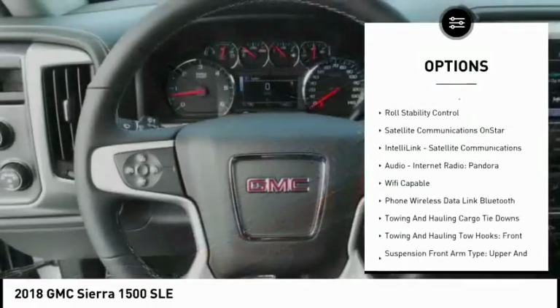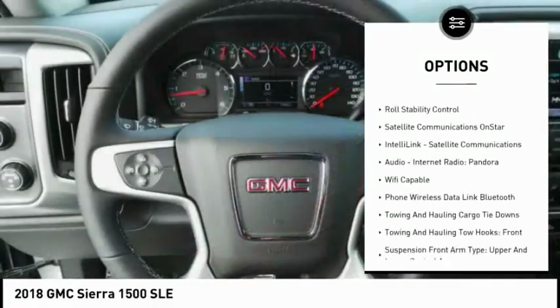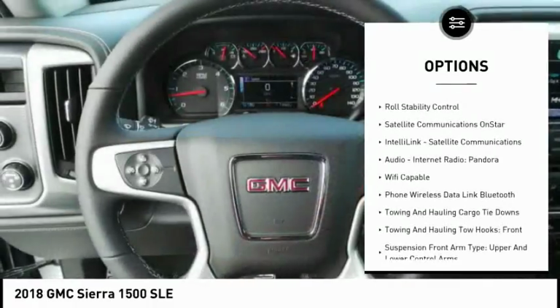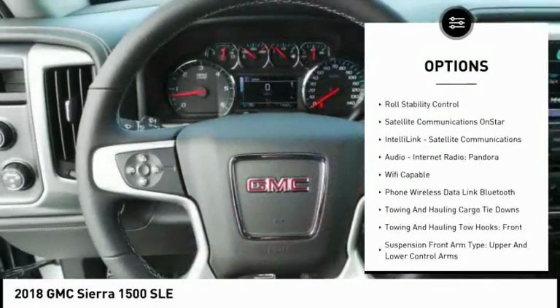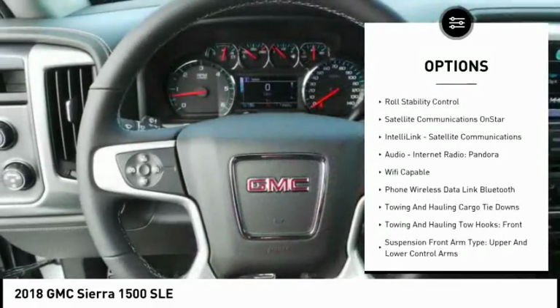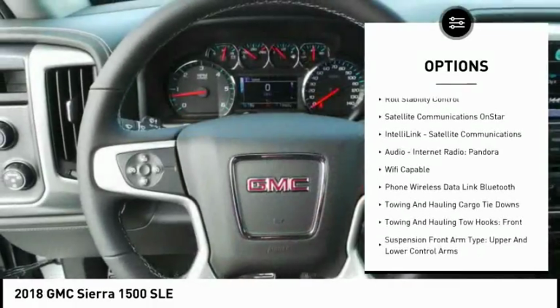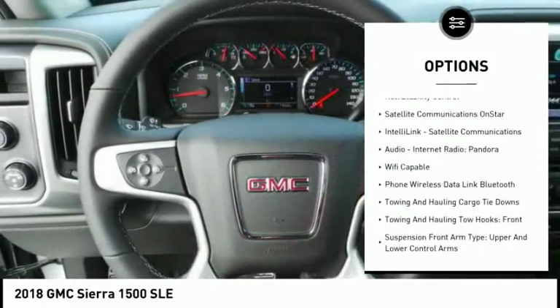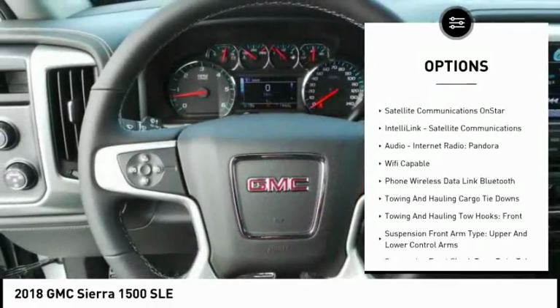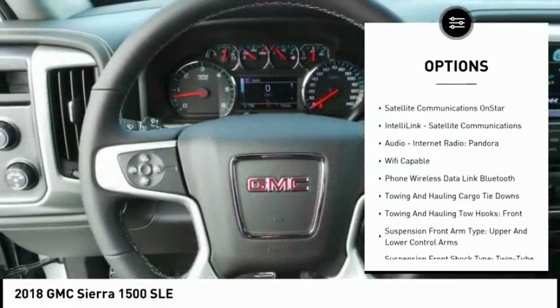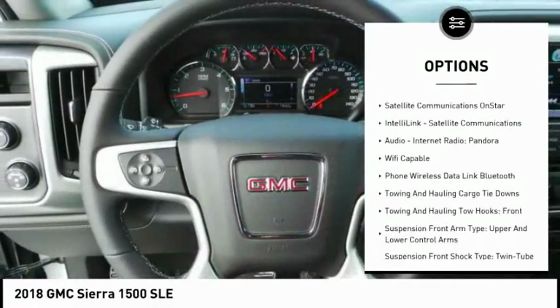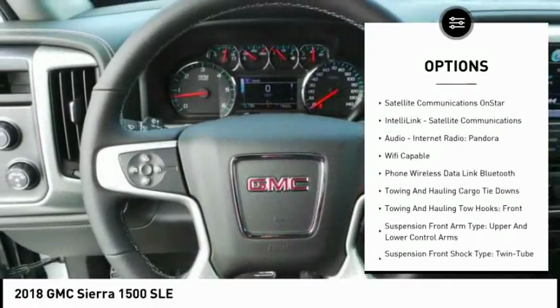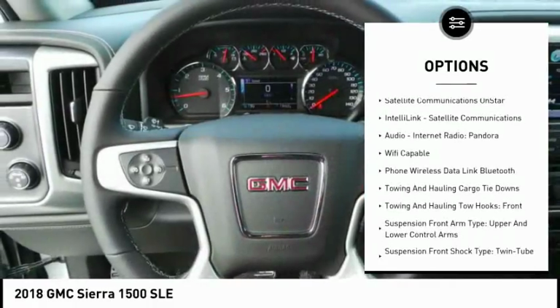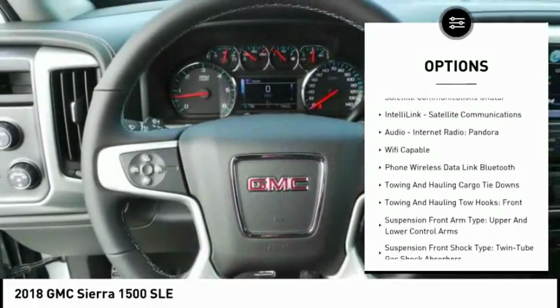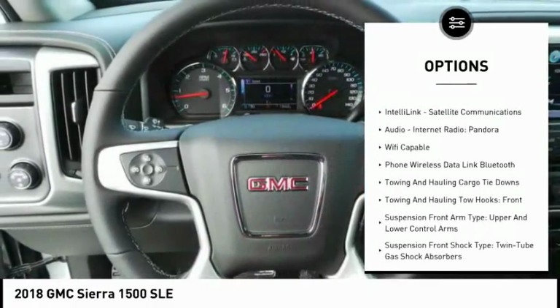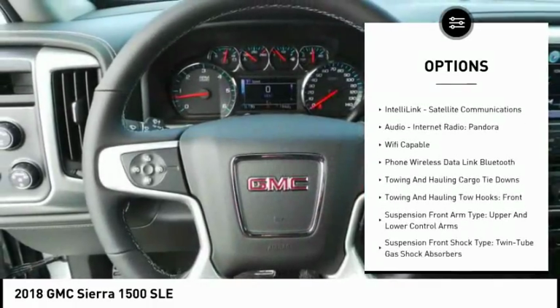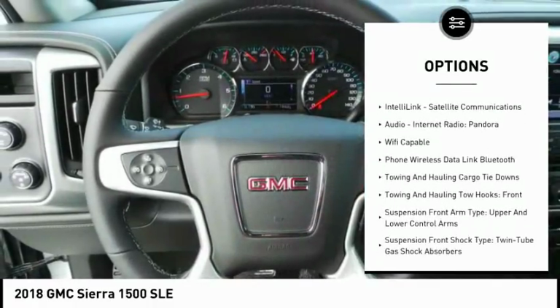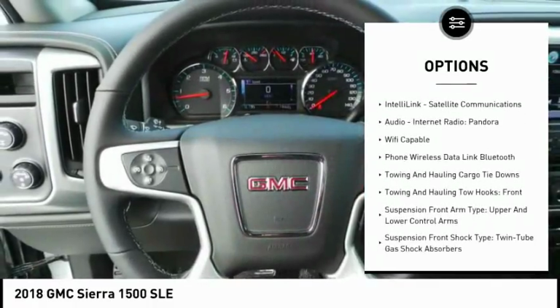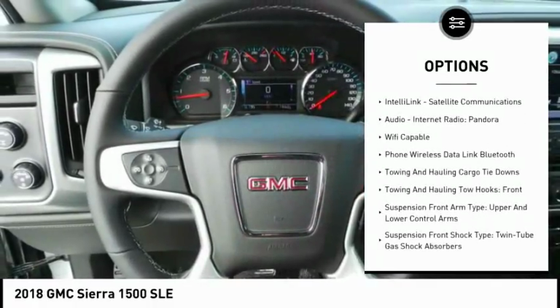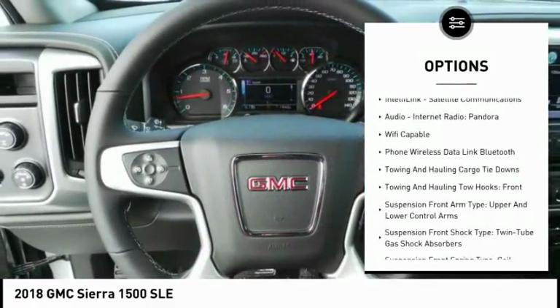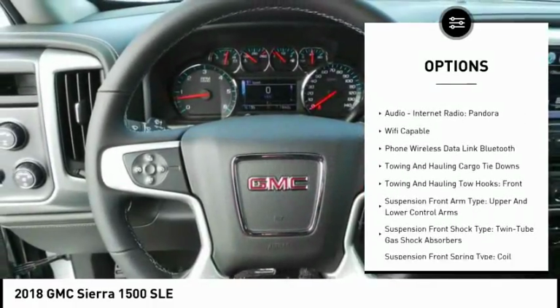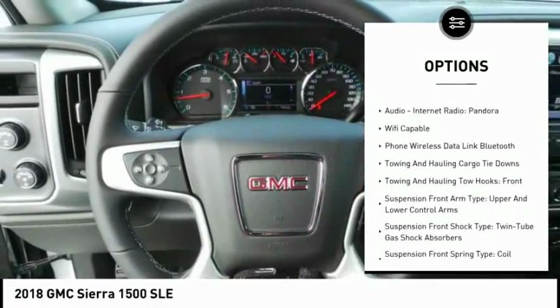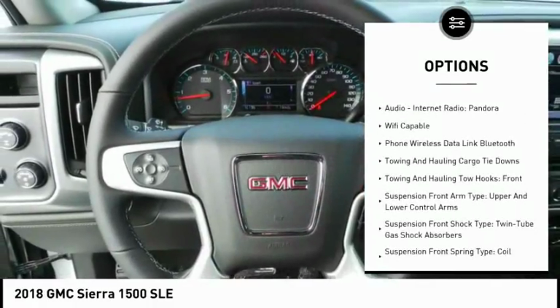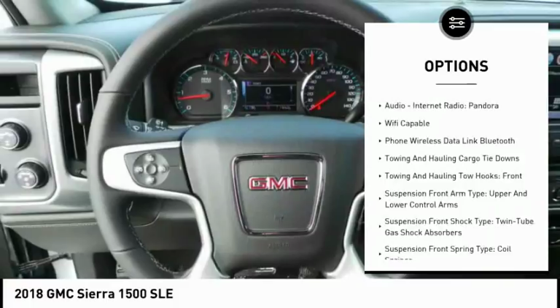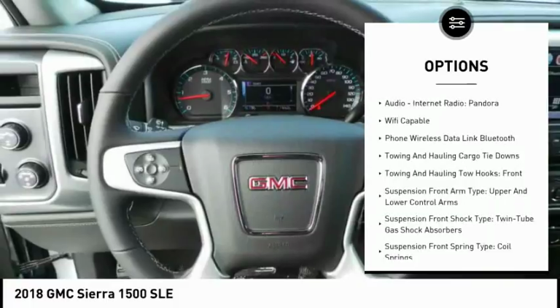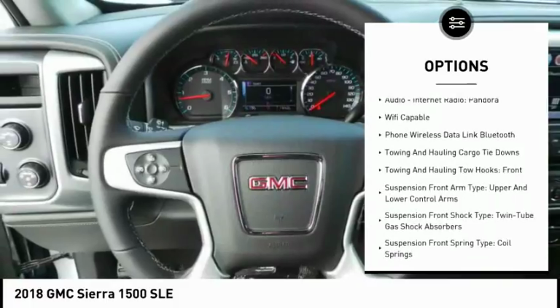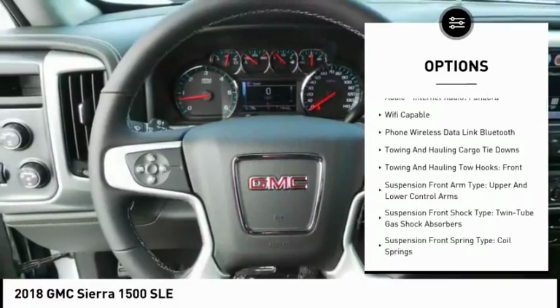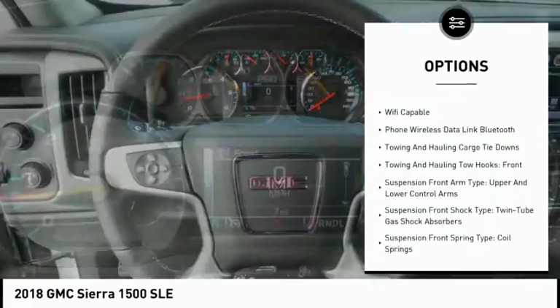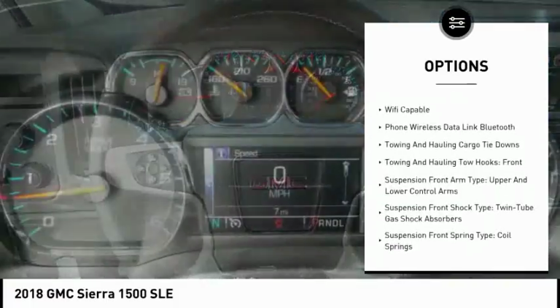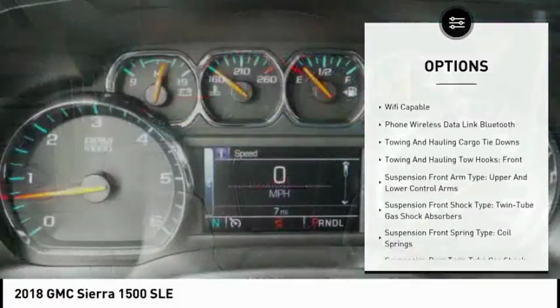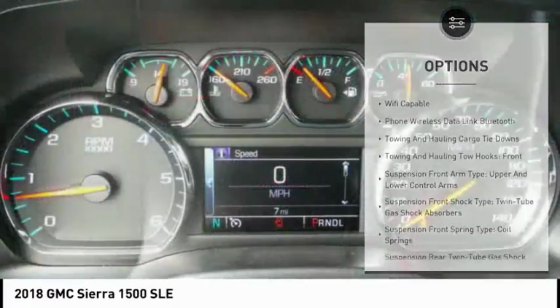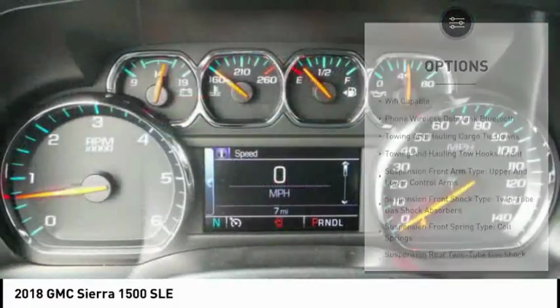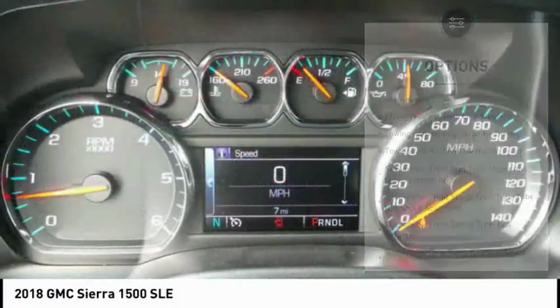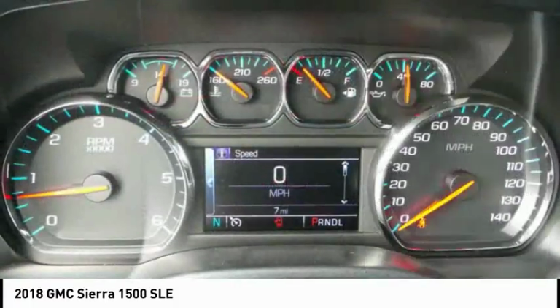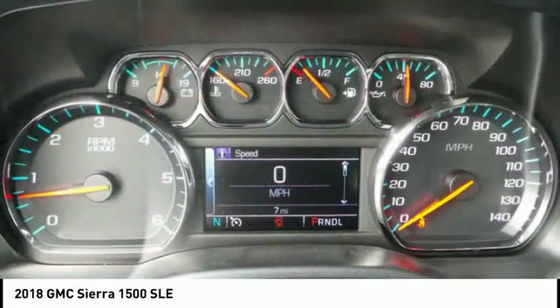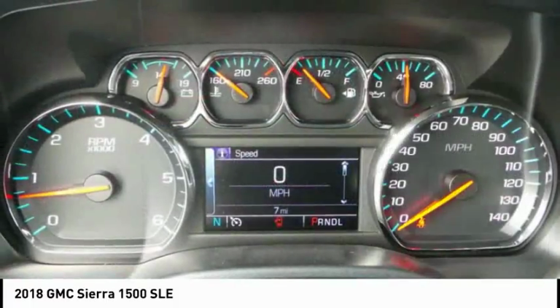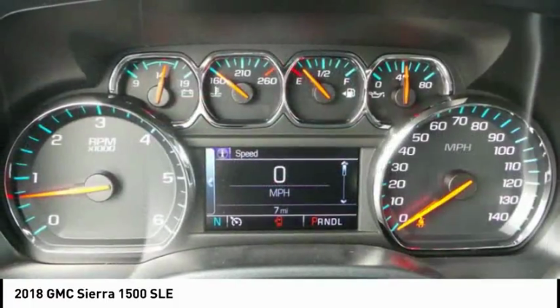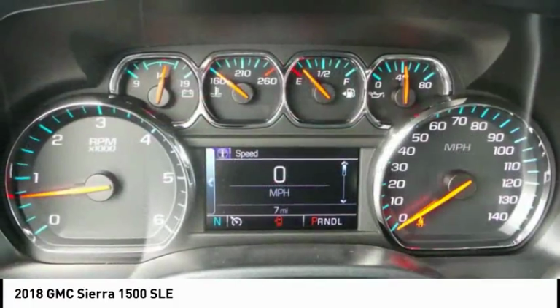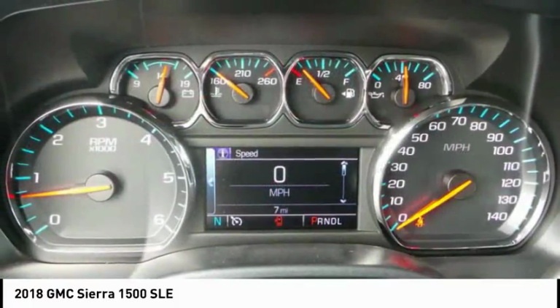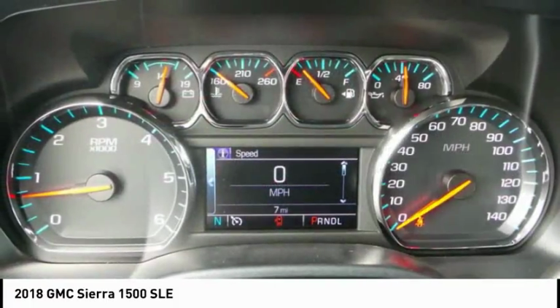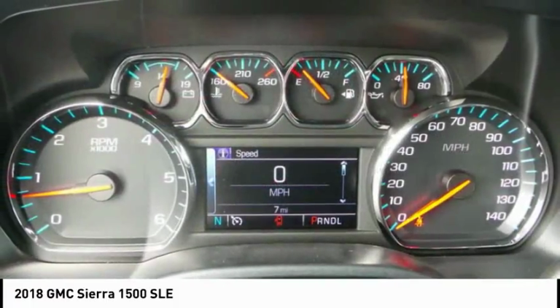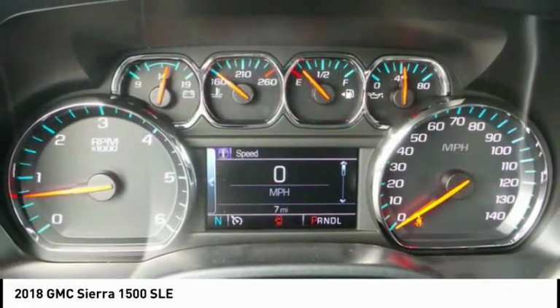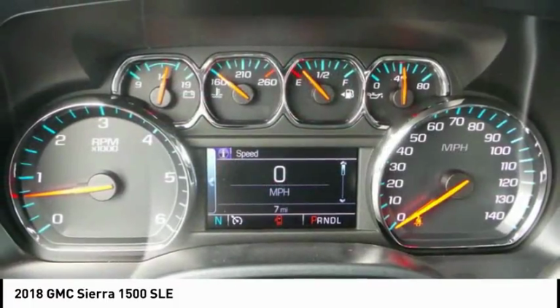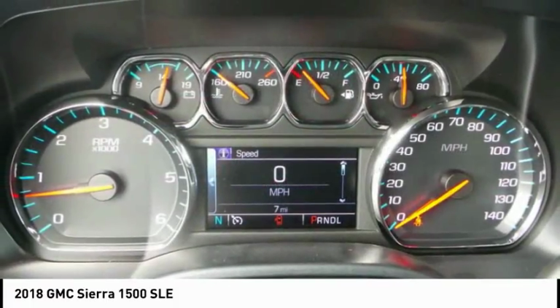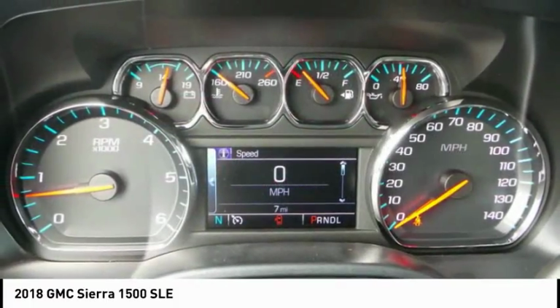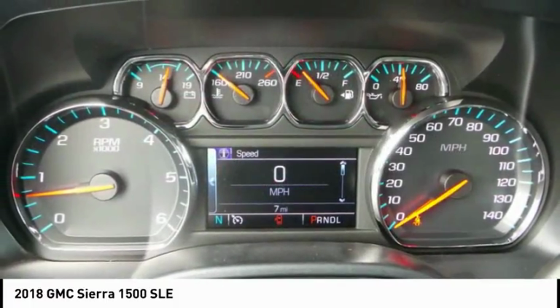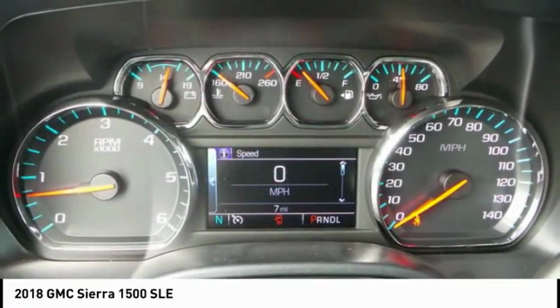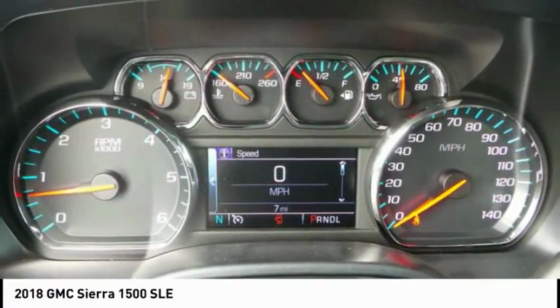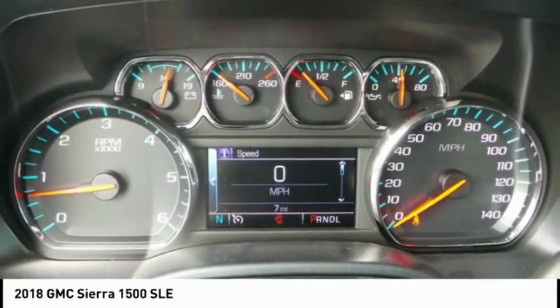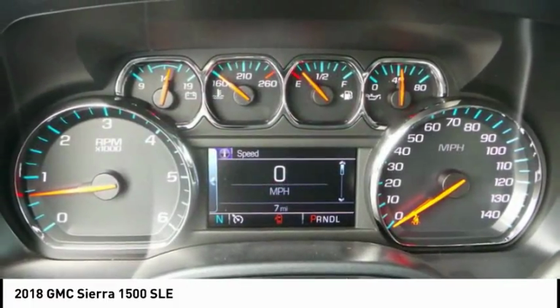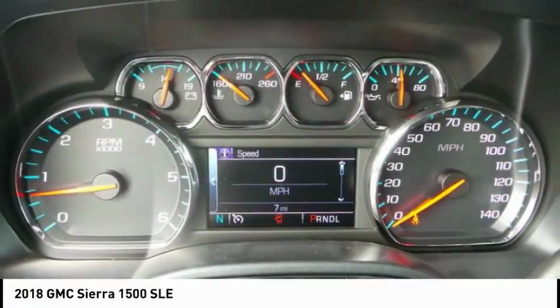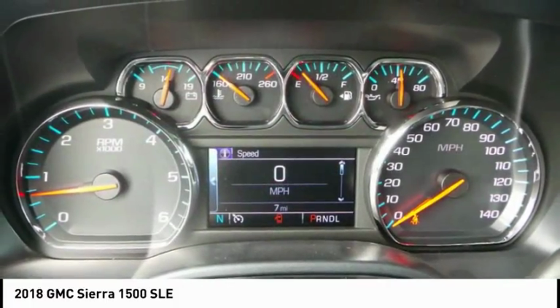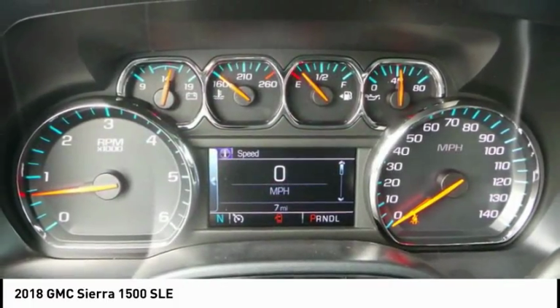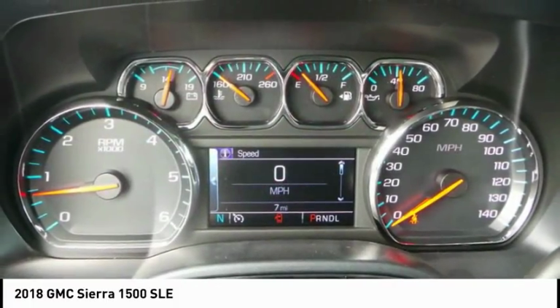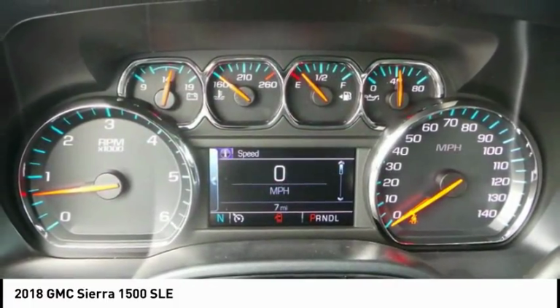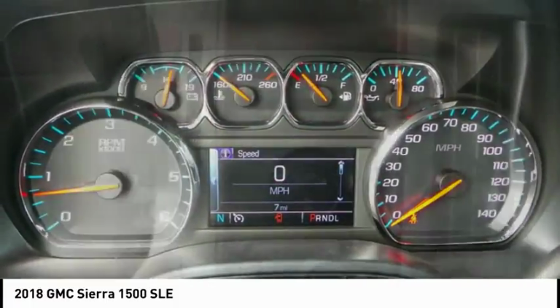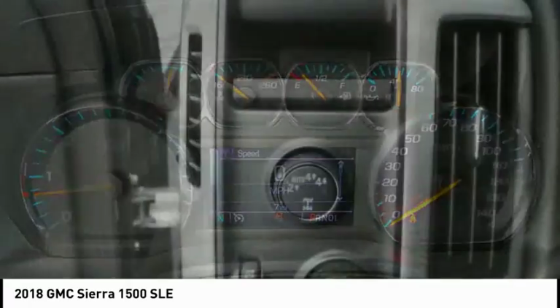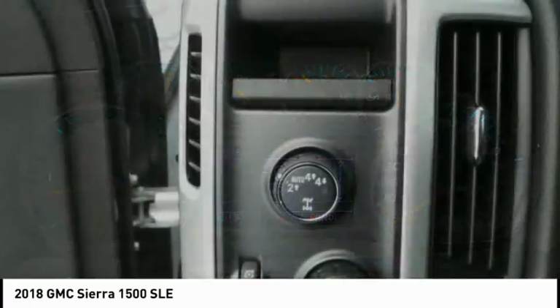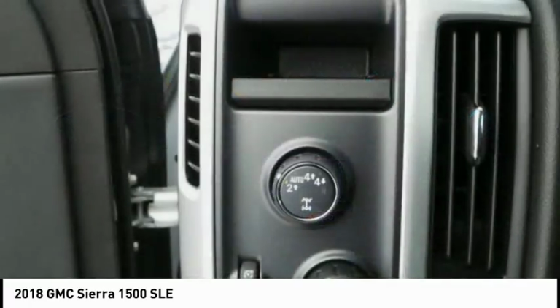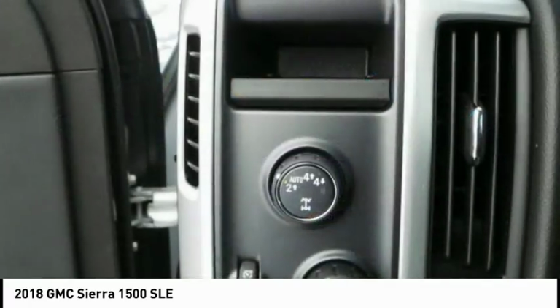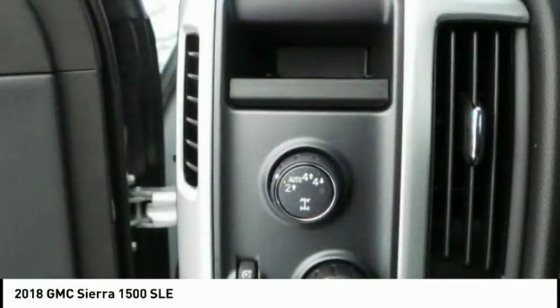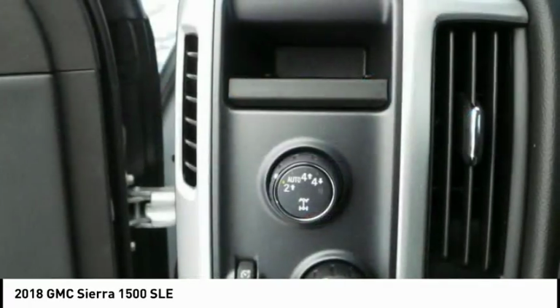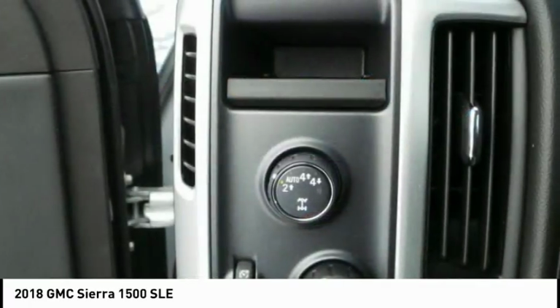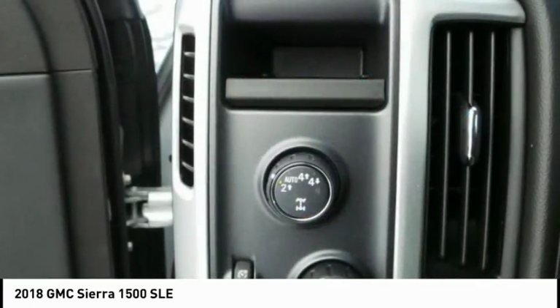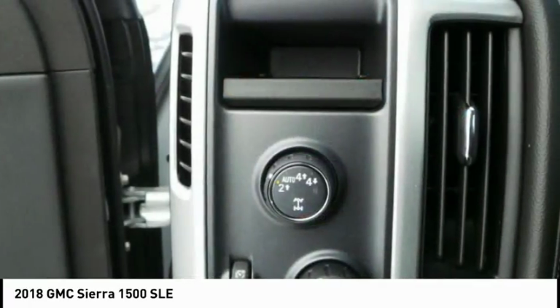Power brakes, child safety locks, rear floor mats, electronic brake force distribution, tachometer.